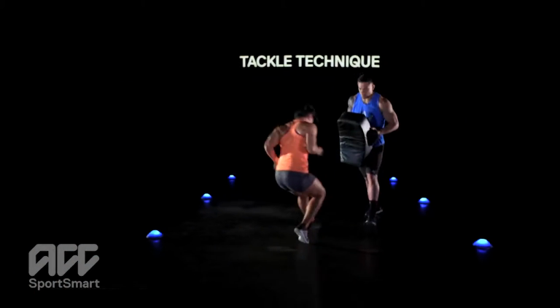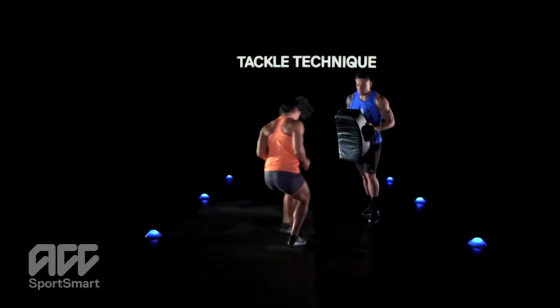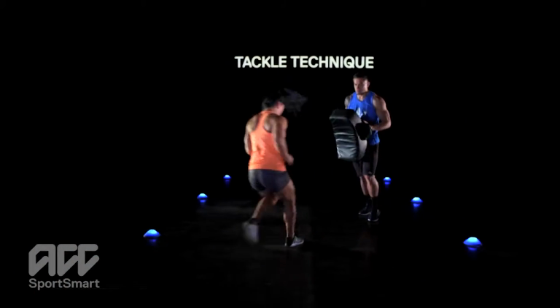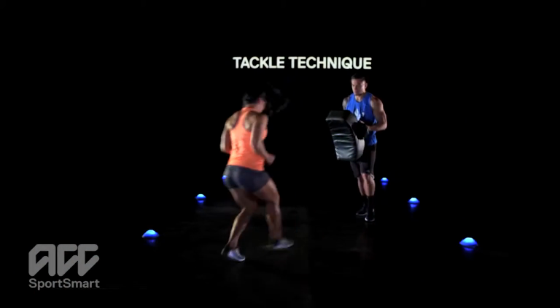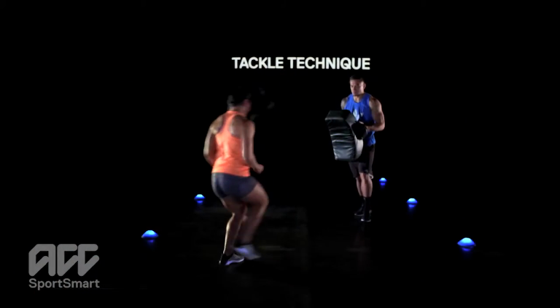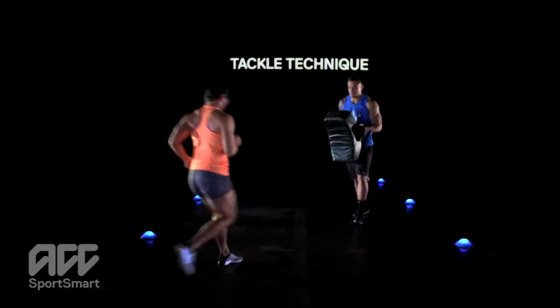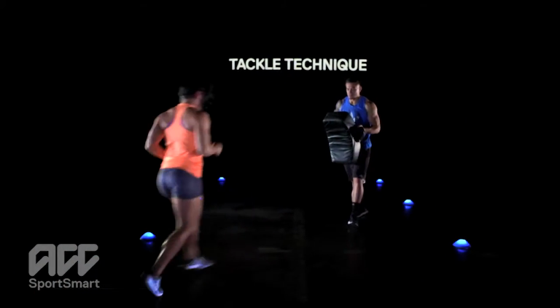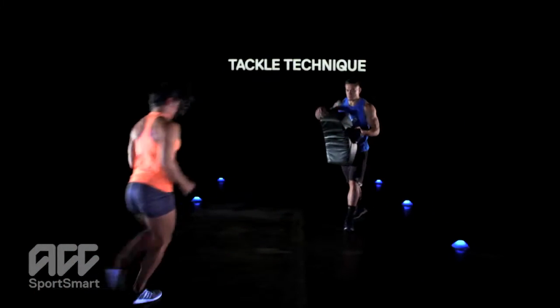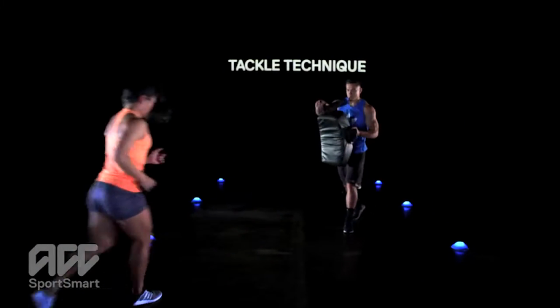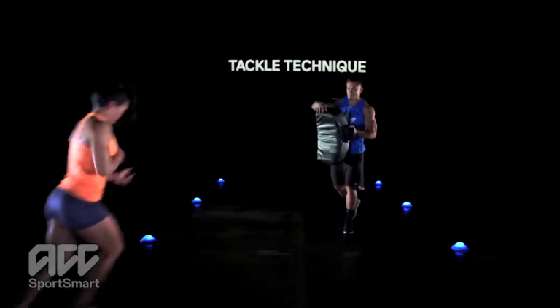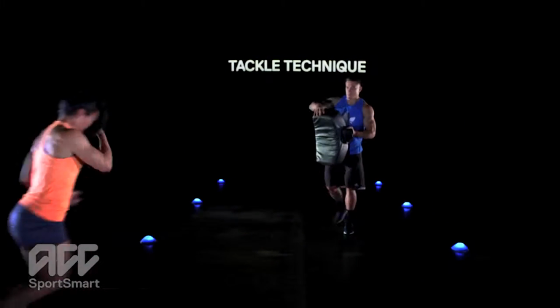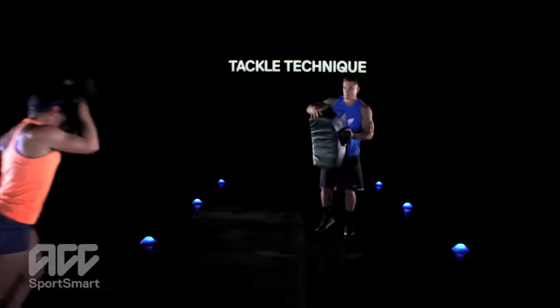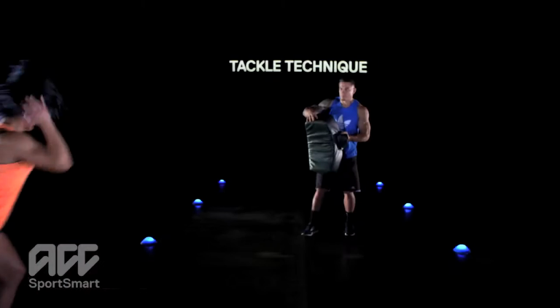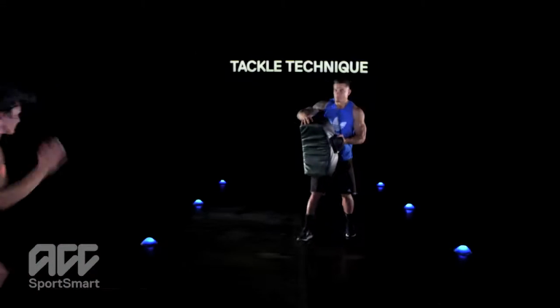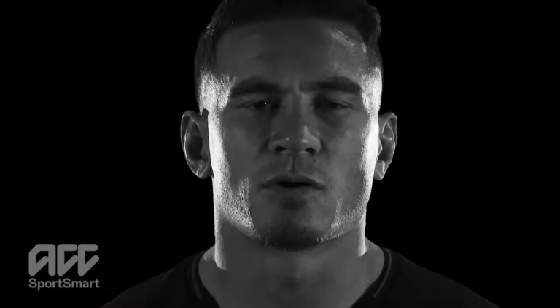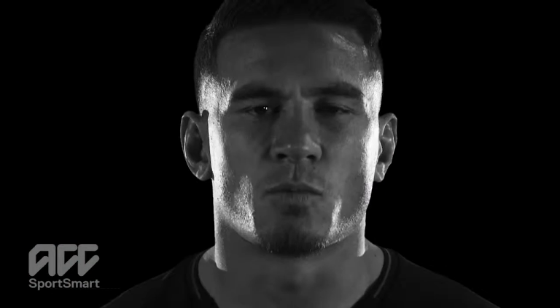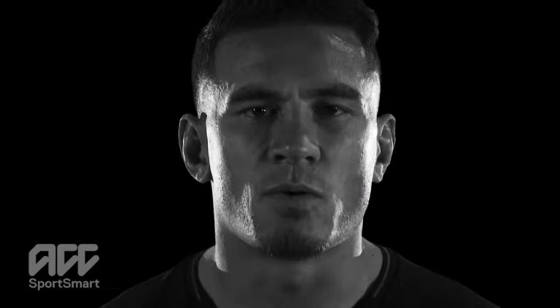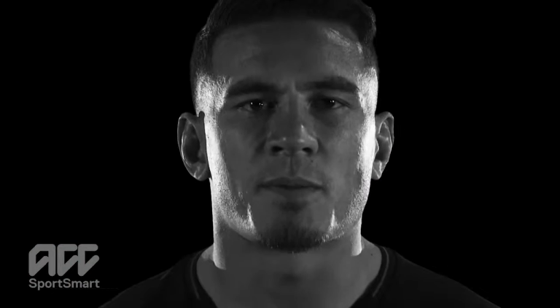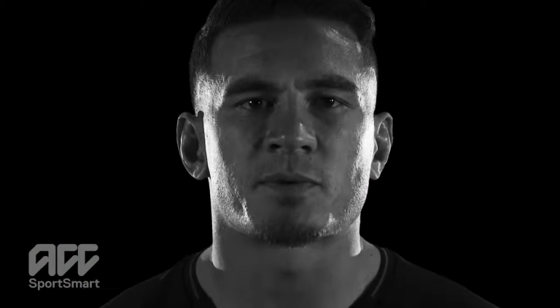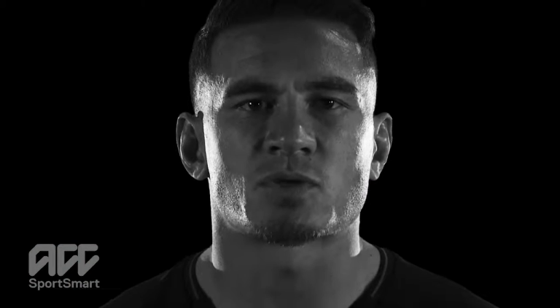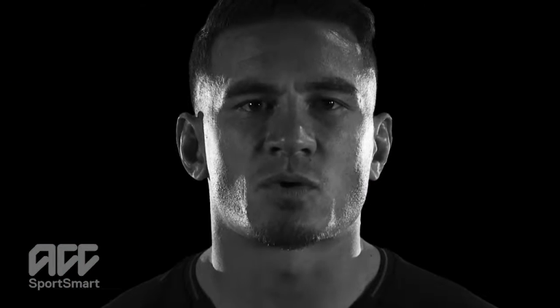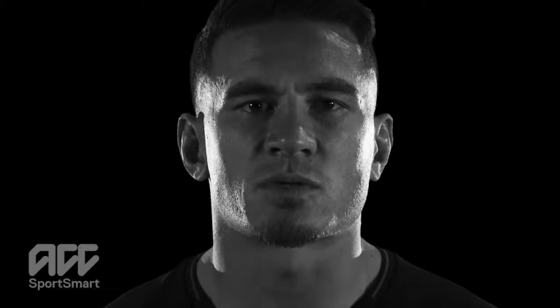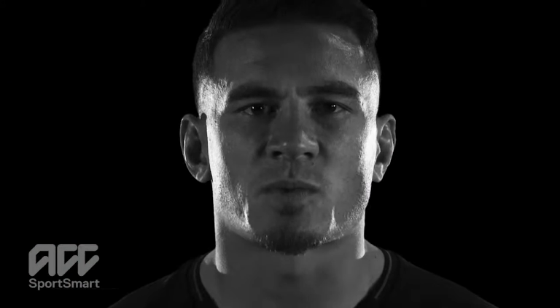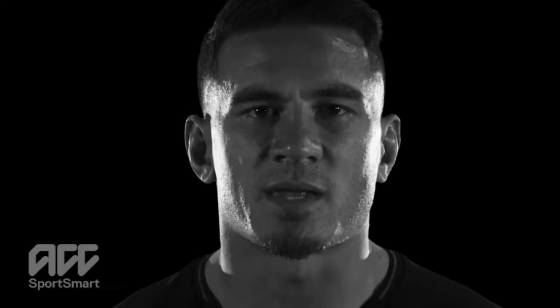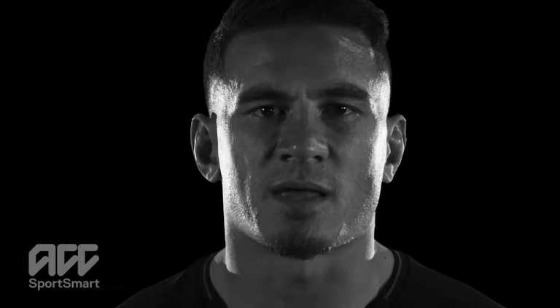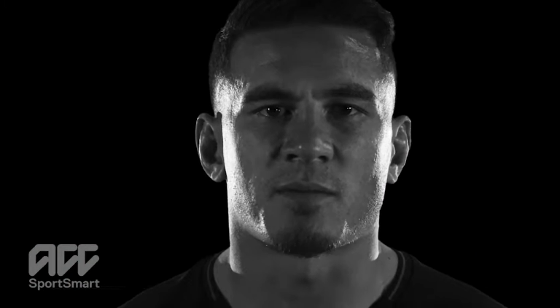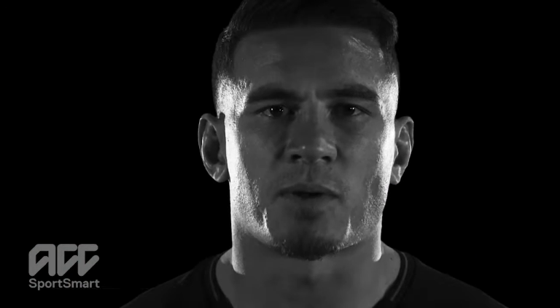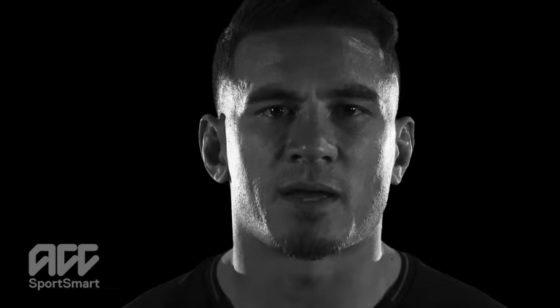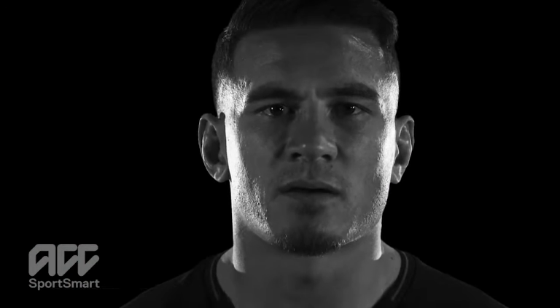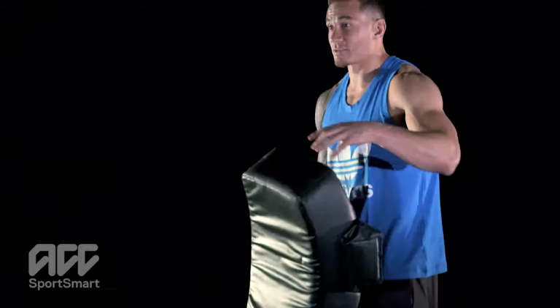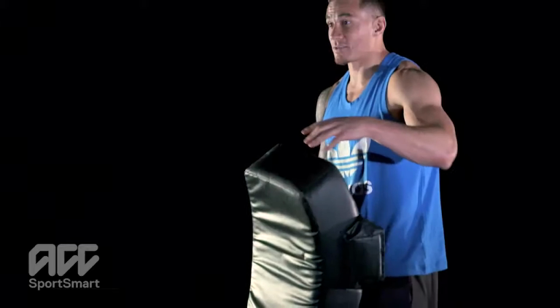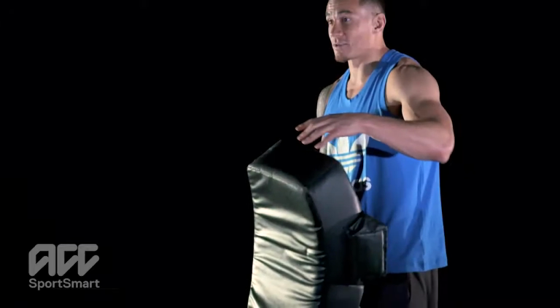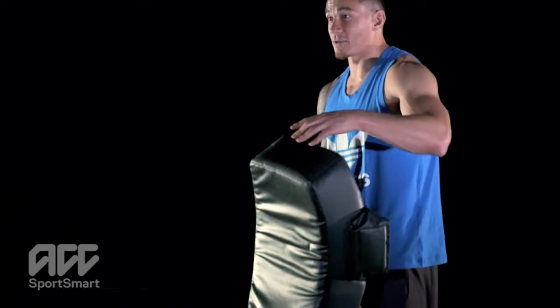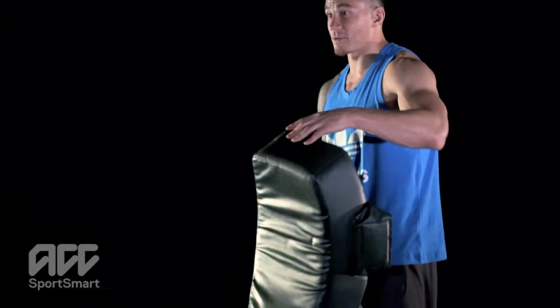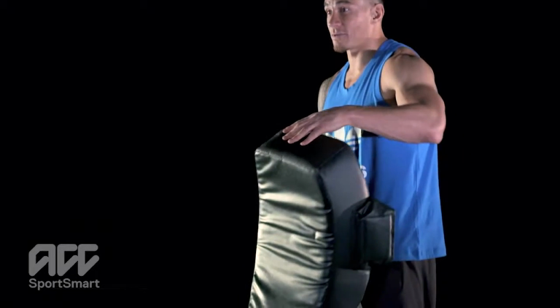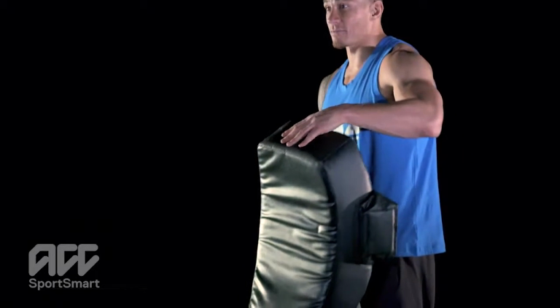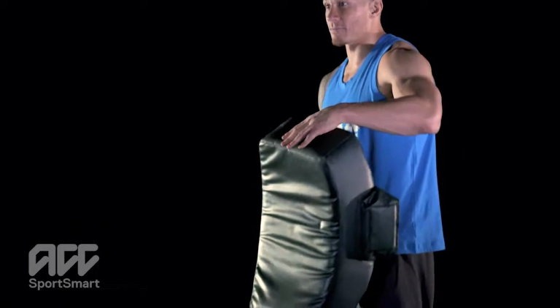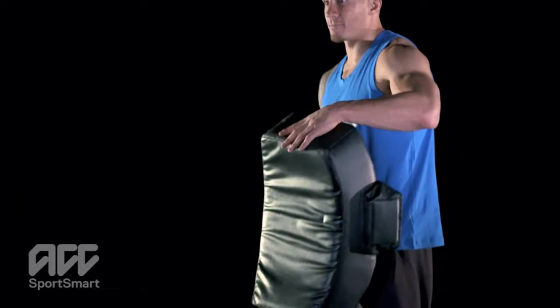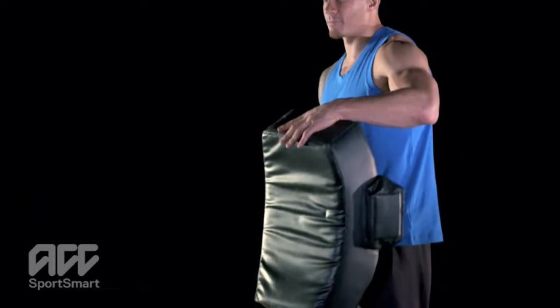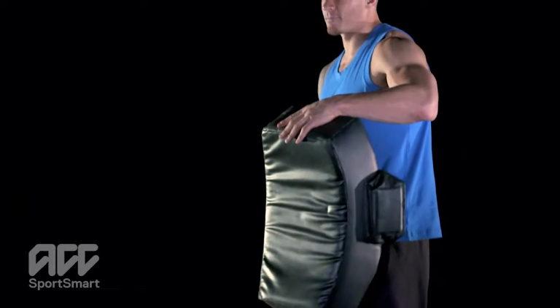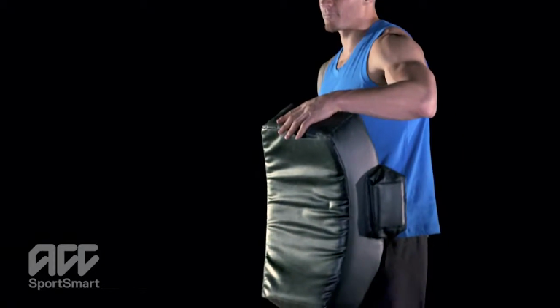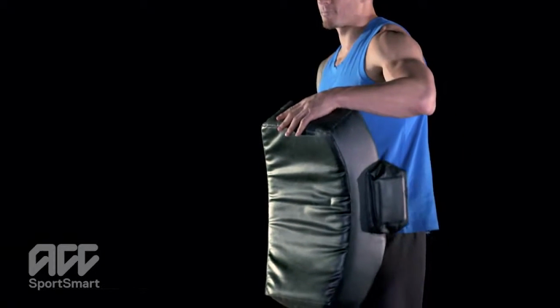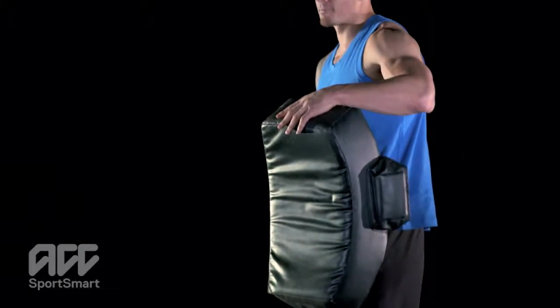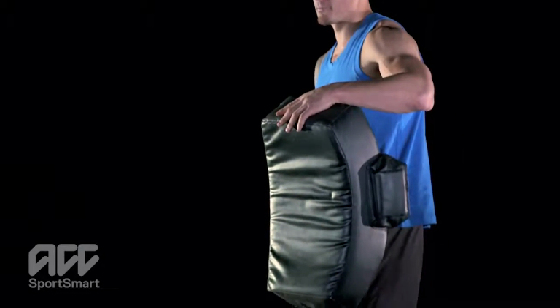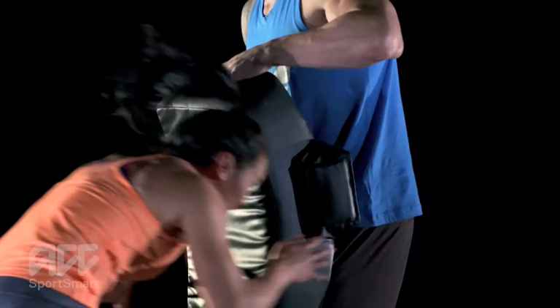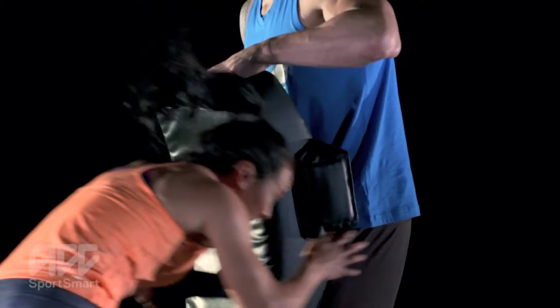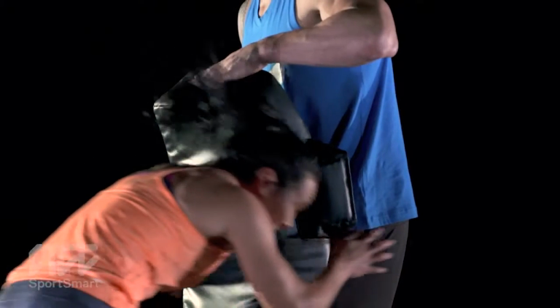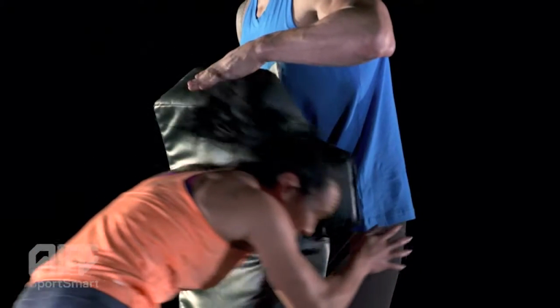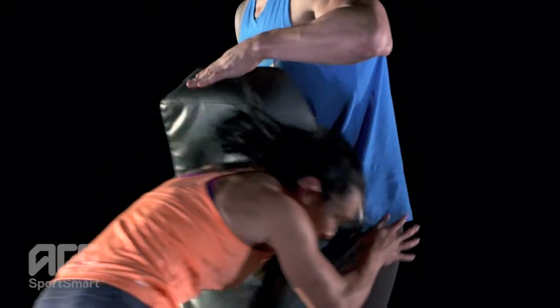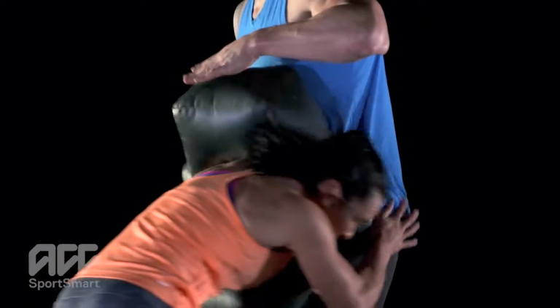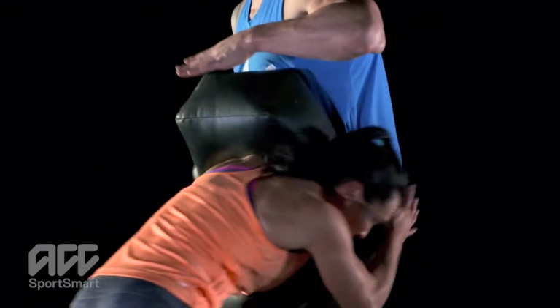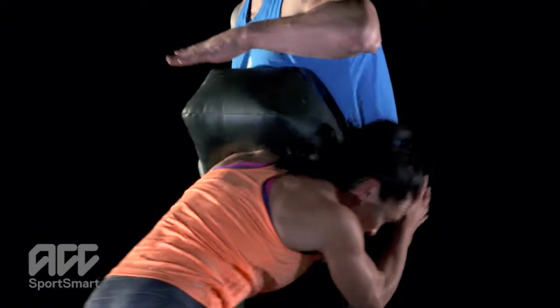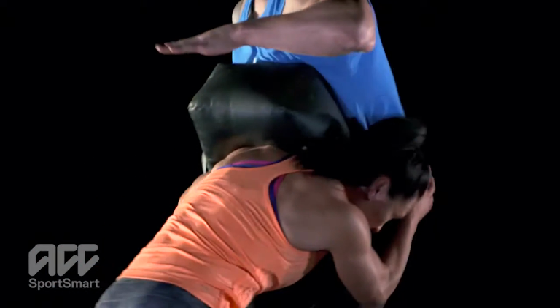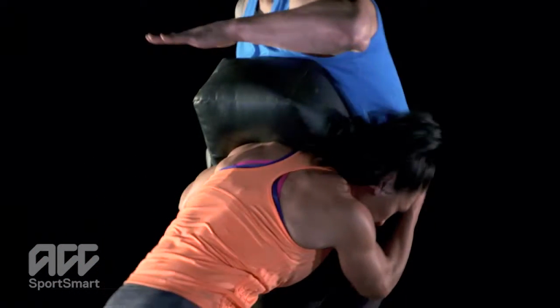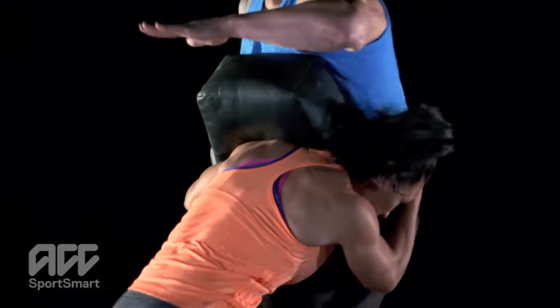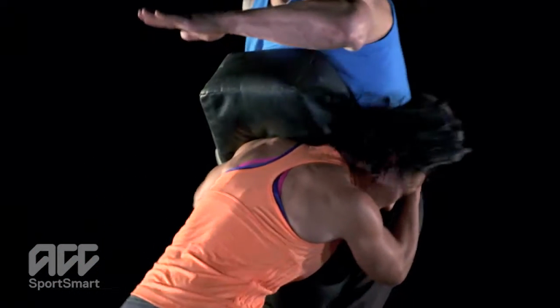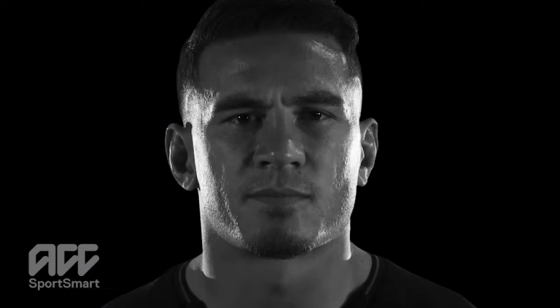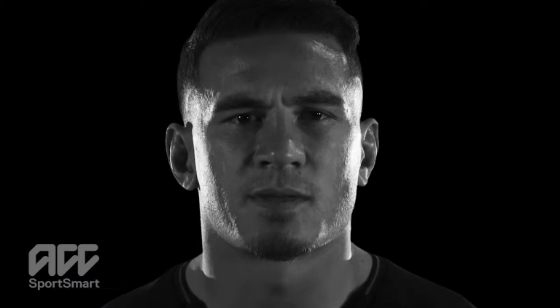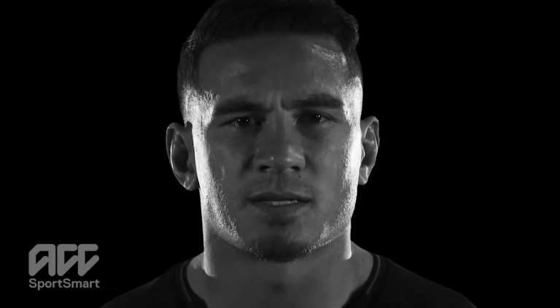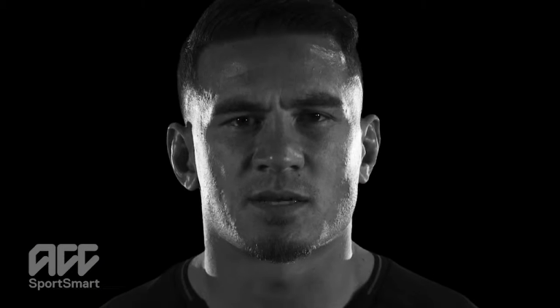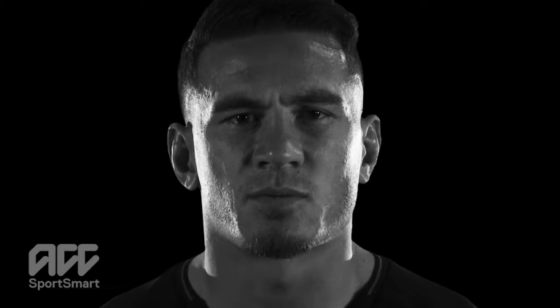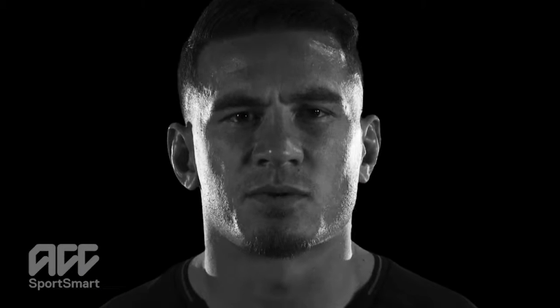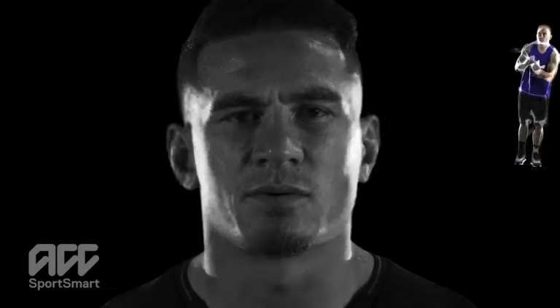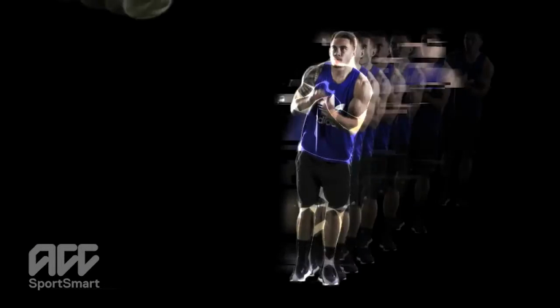Tackling is a big part of rugby. Warm up your shoulders with another player, or using a tackle bag or a hit shield. Here's how we do it.